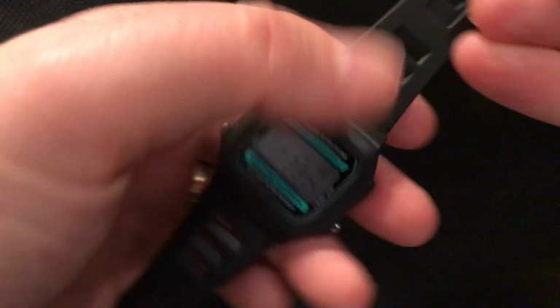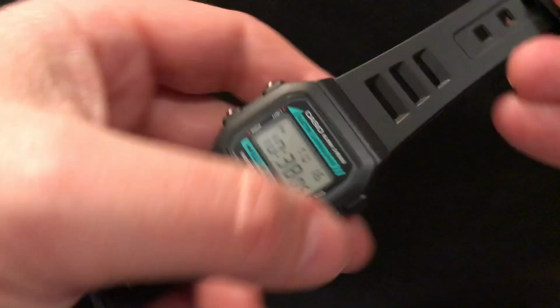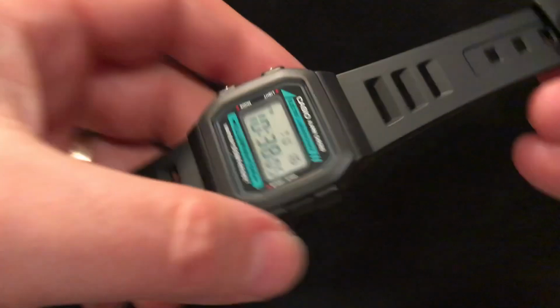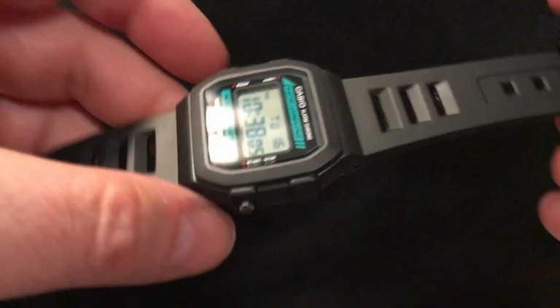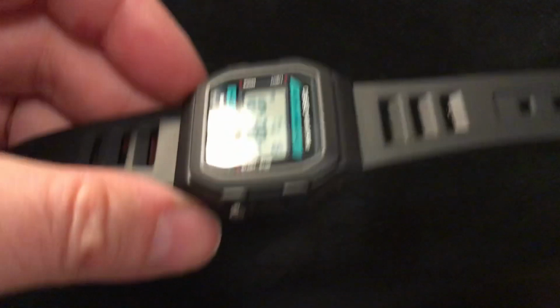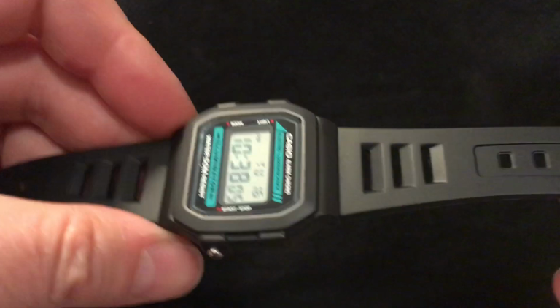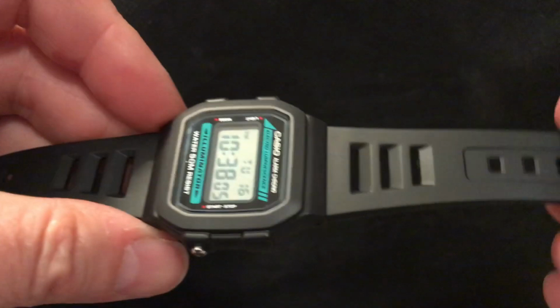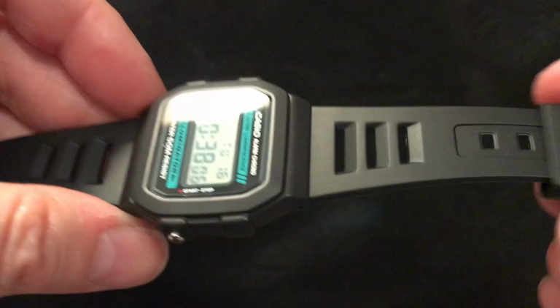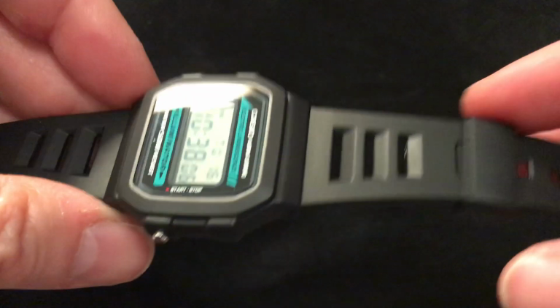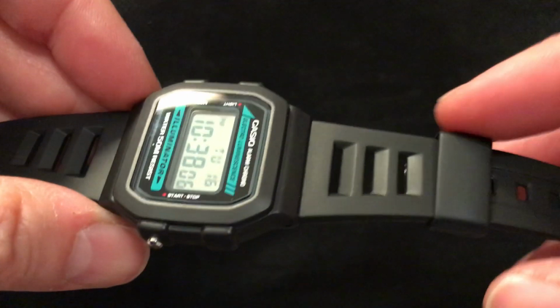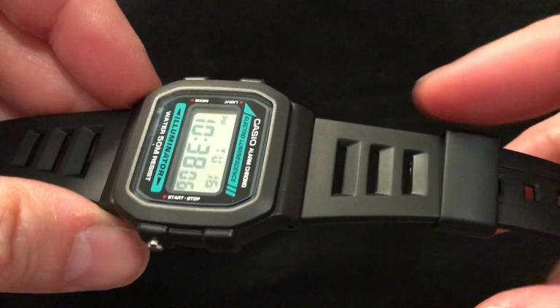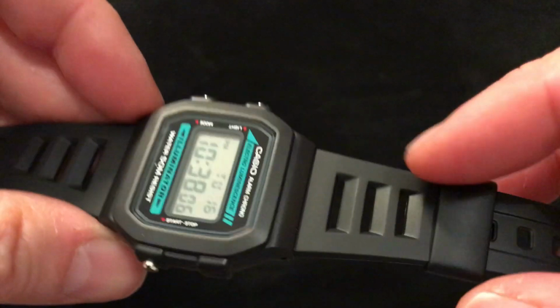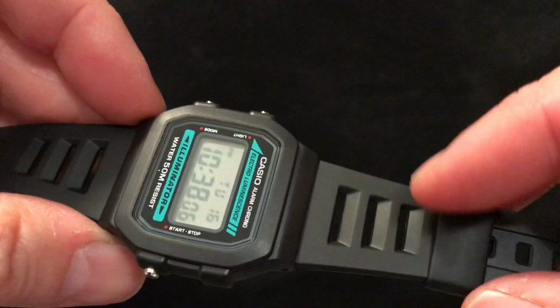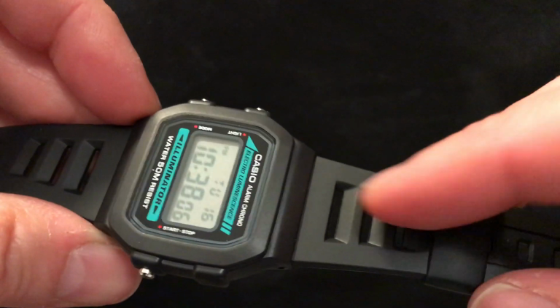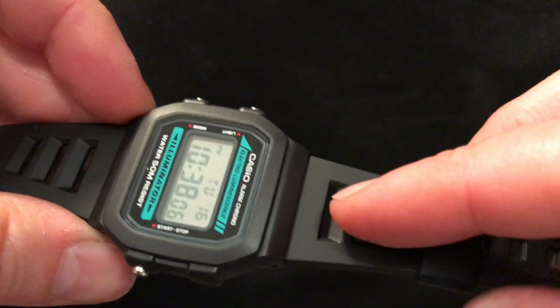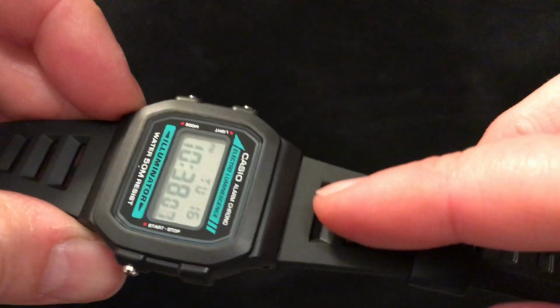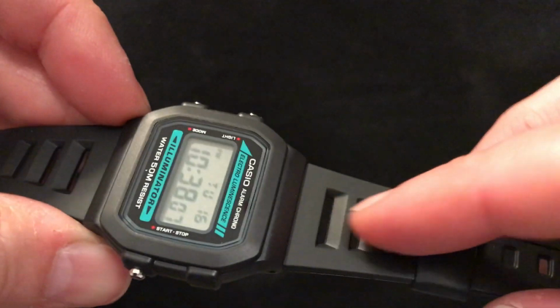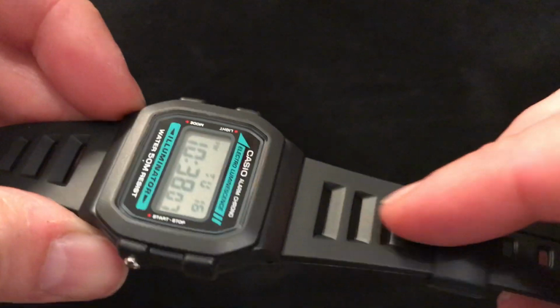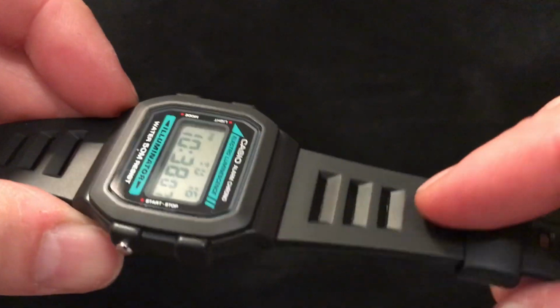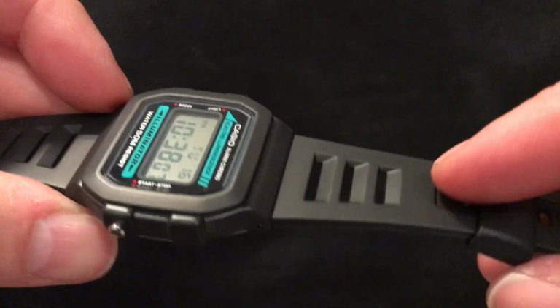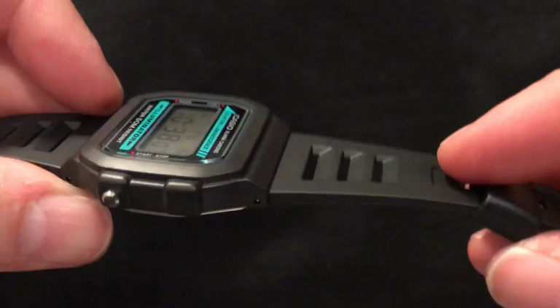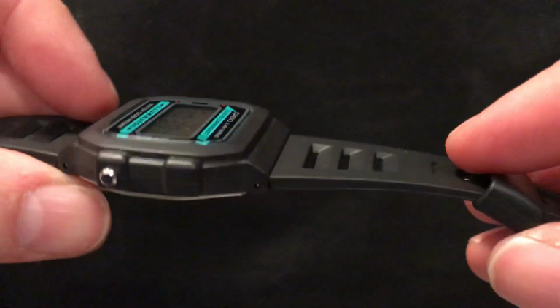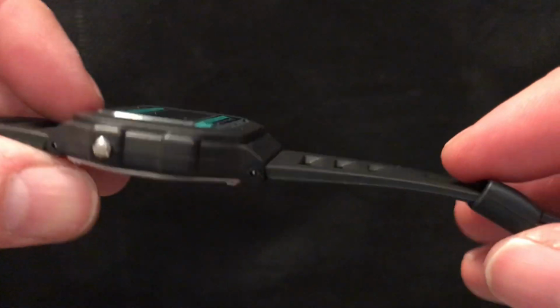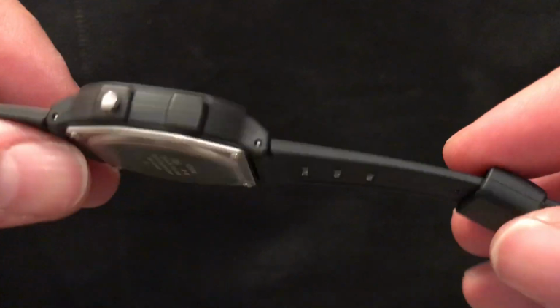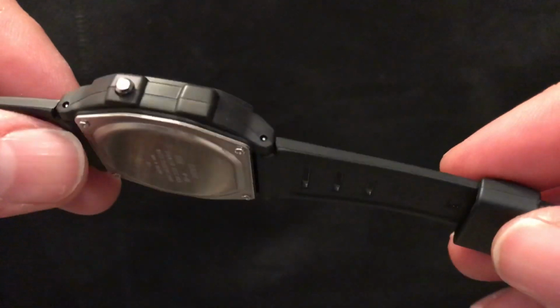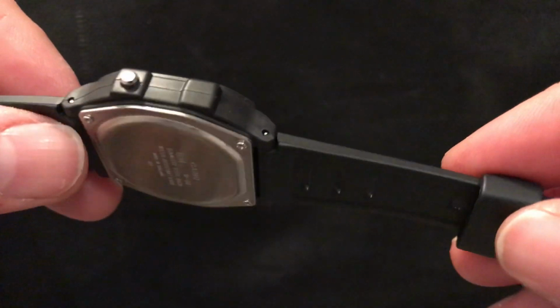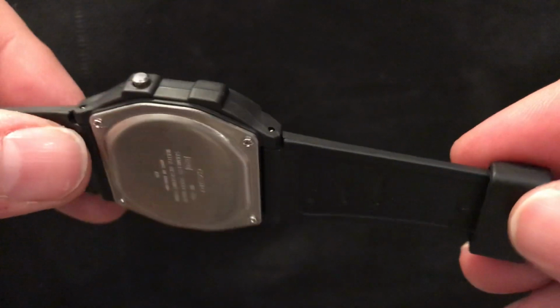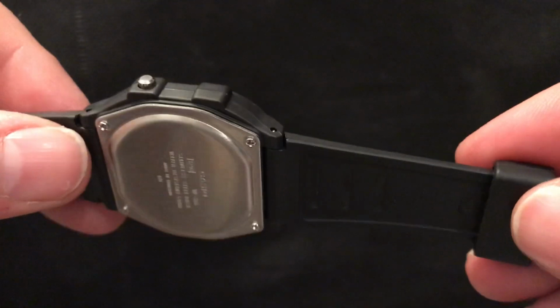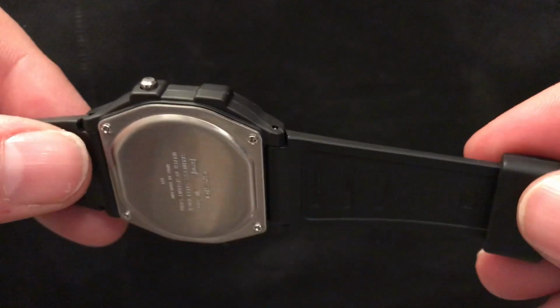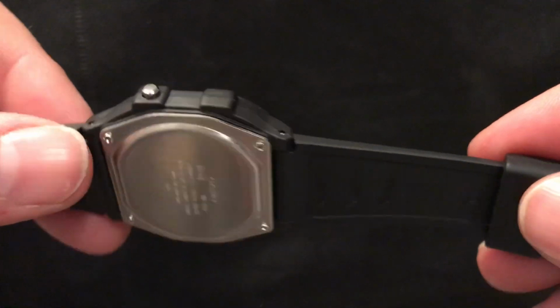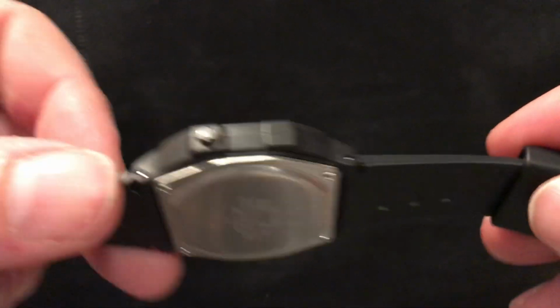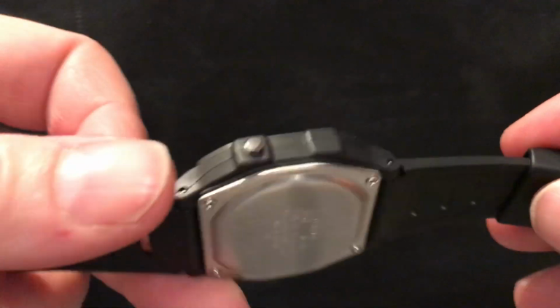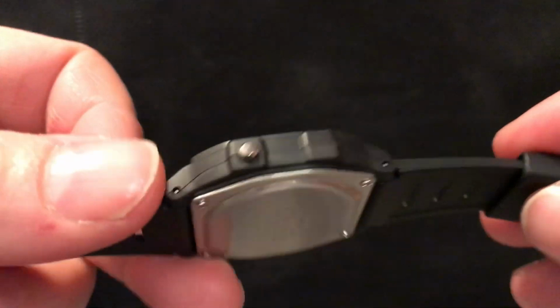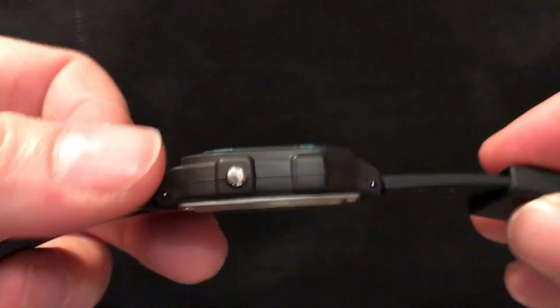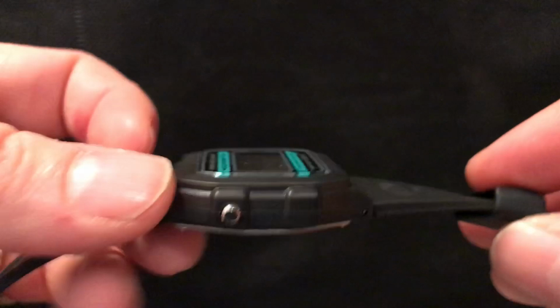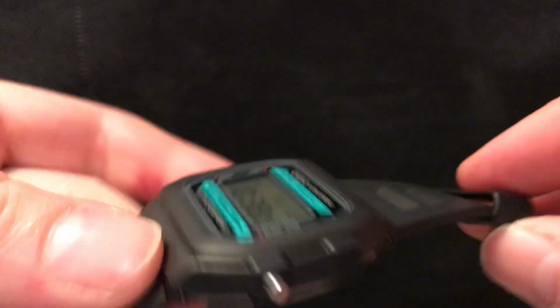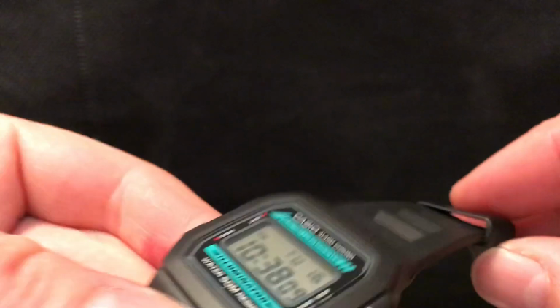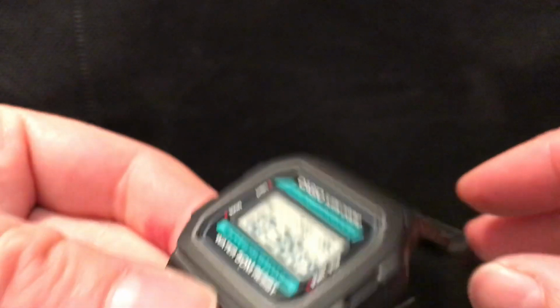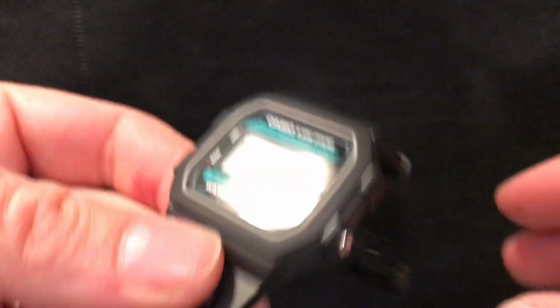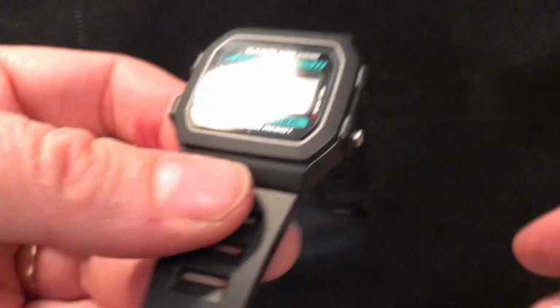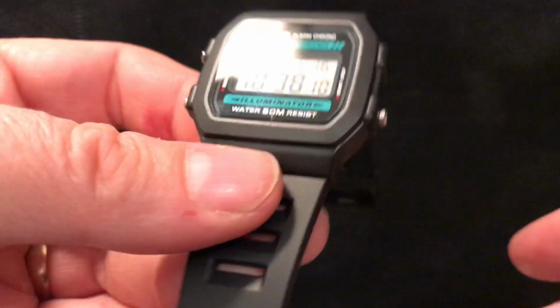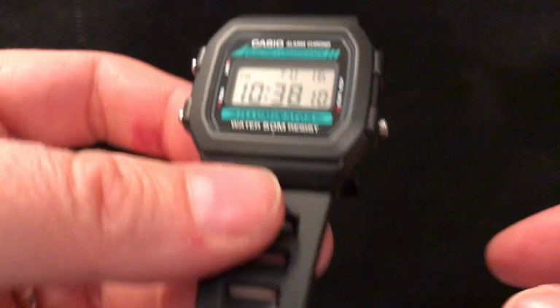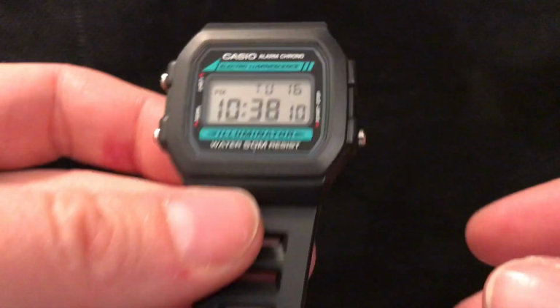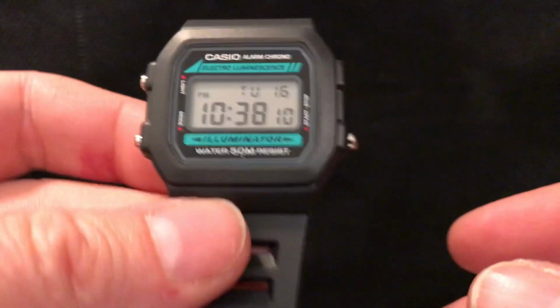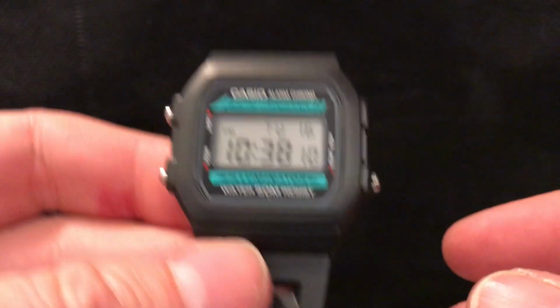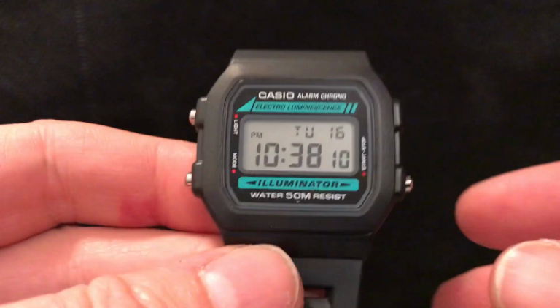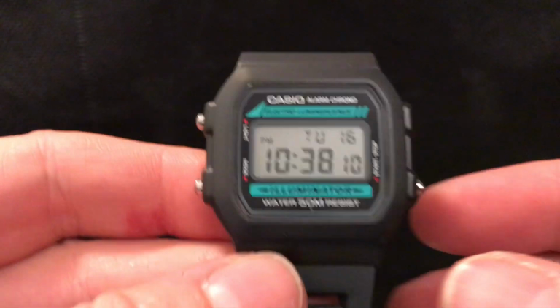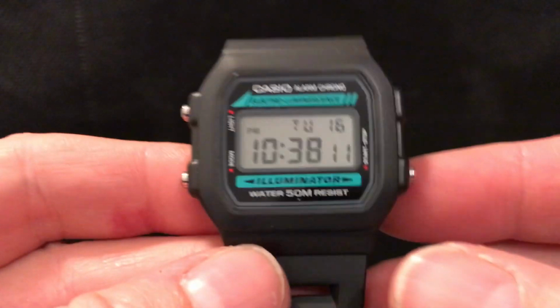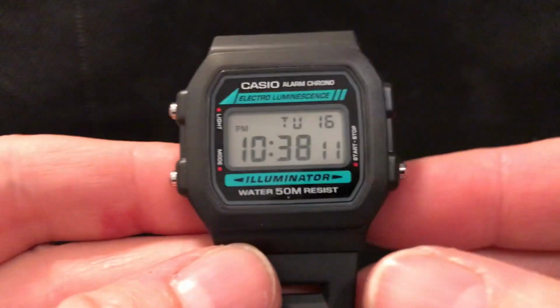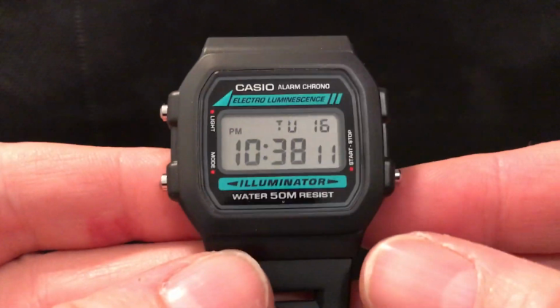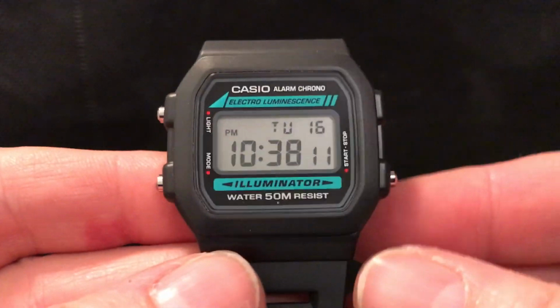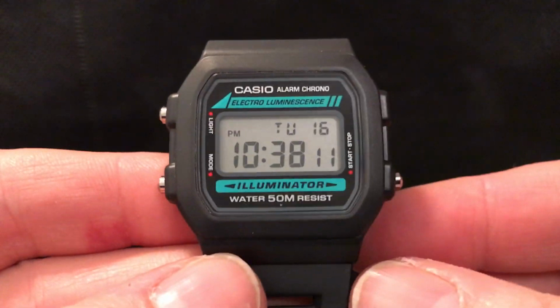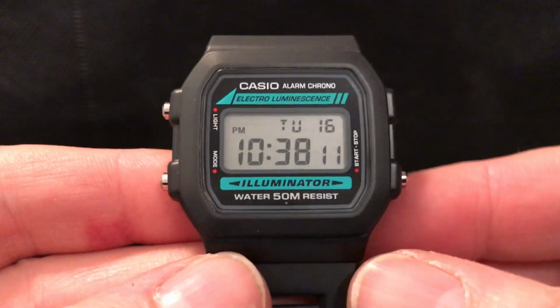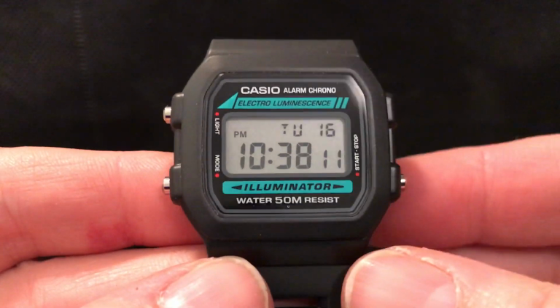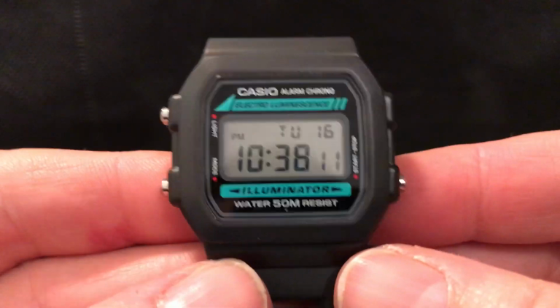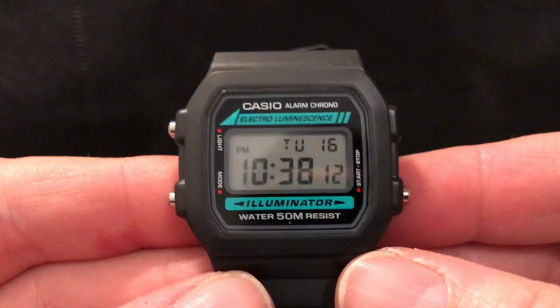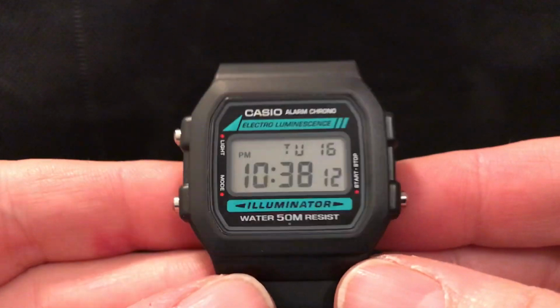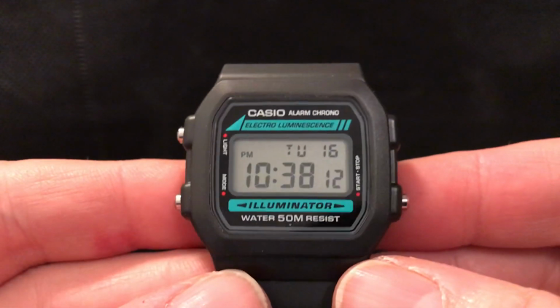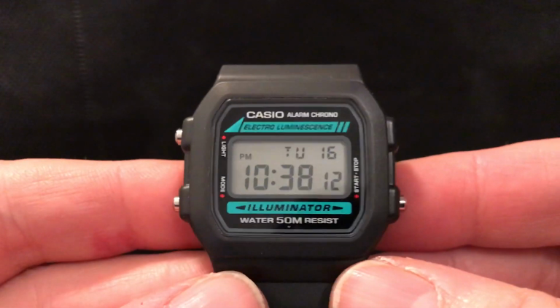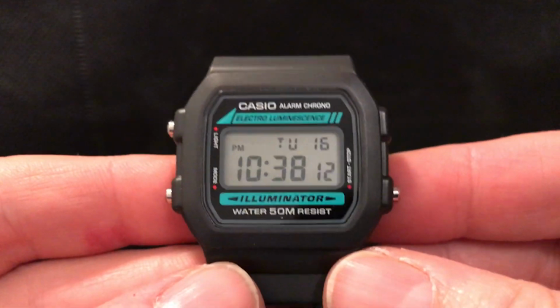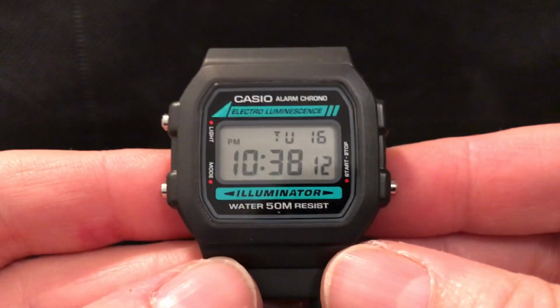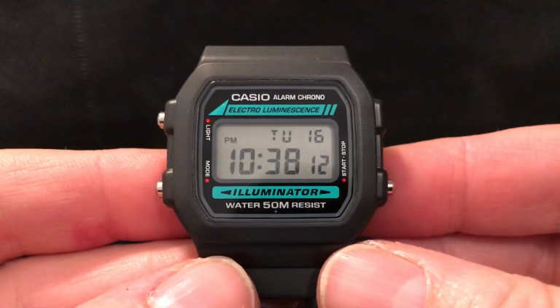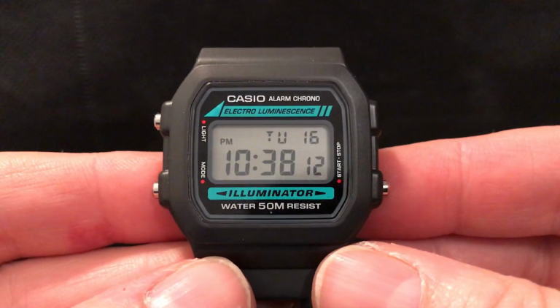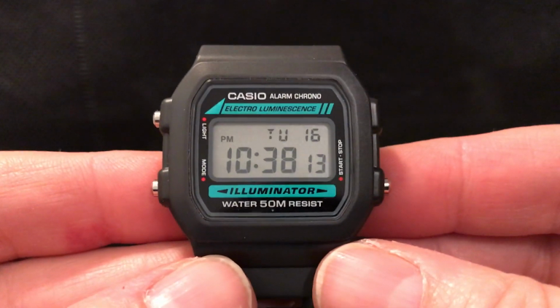I do like the strap by the way, with these vents on it to help your skin breathe. Nice little design feature. This is the watch.